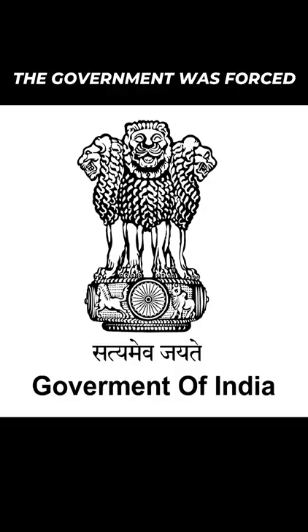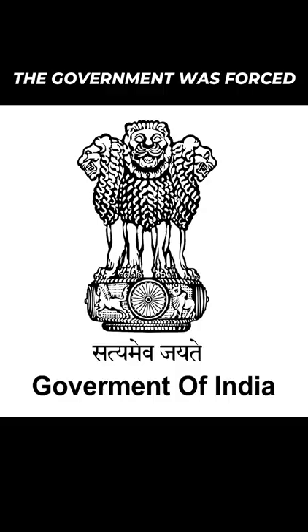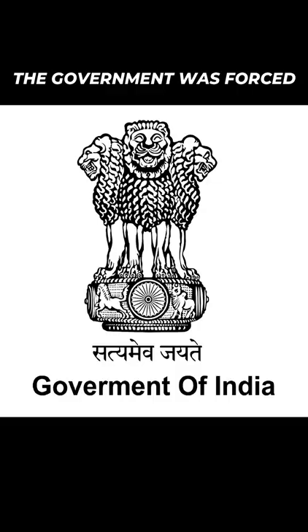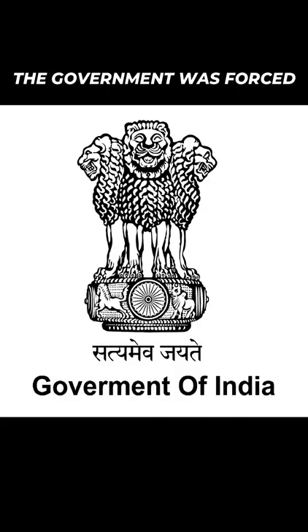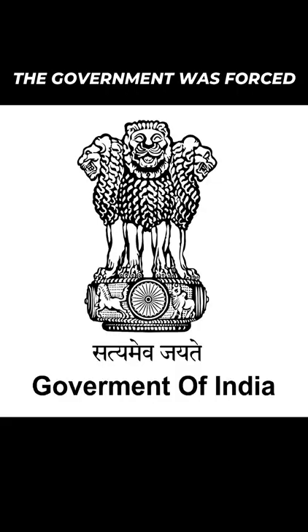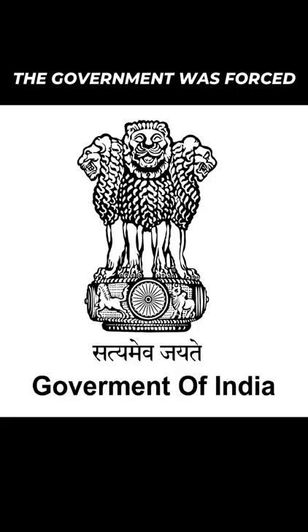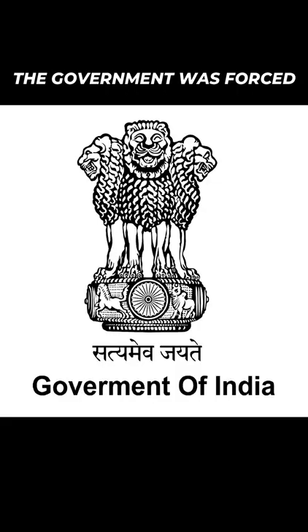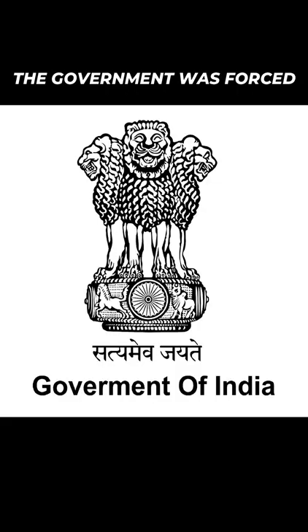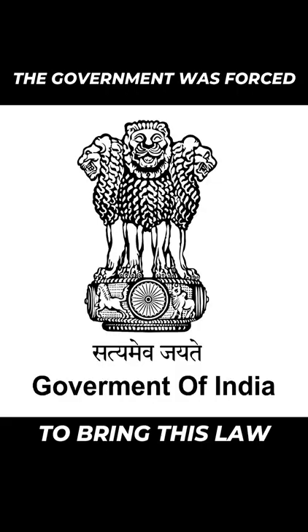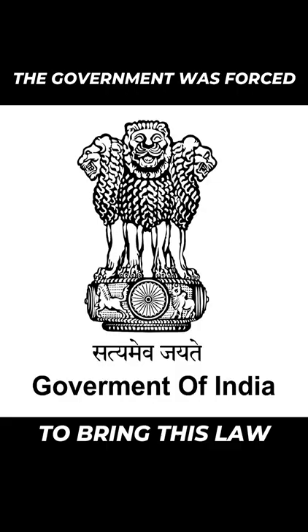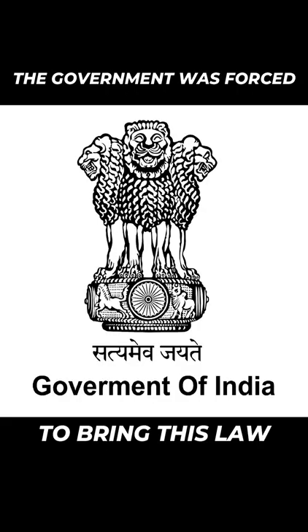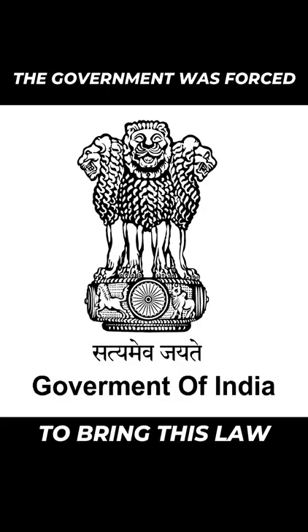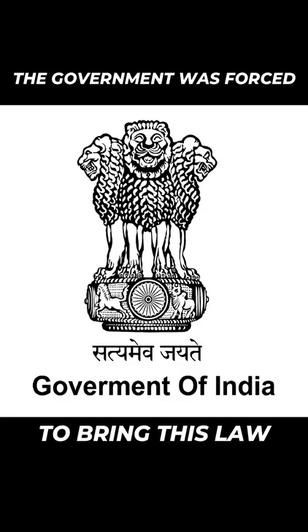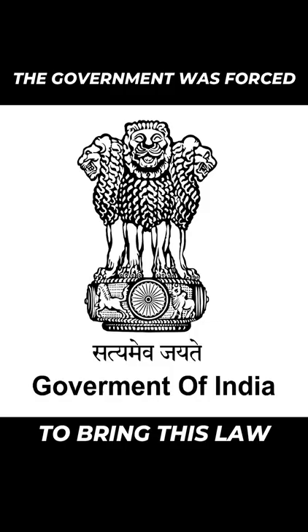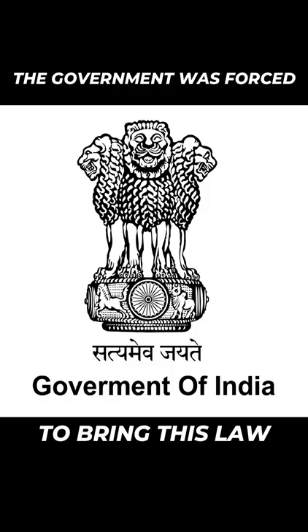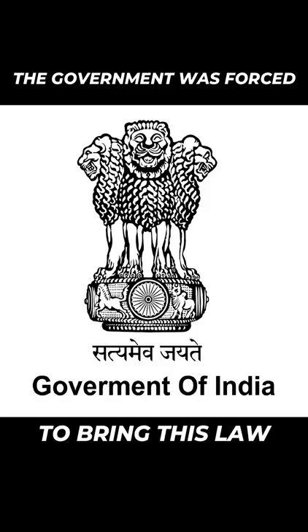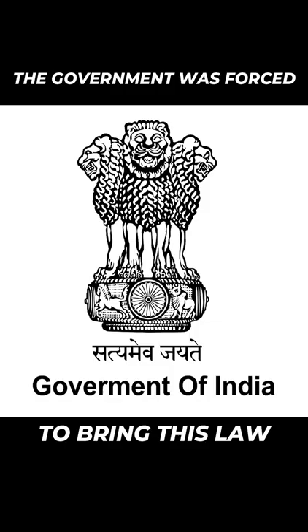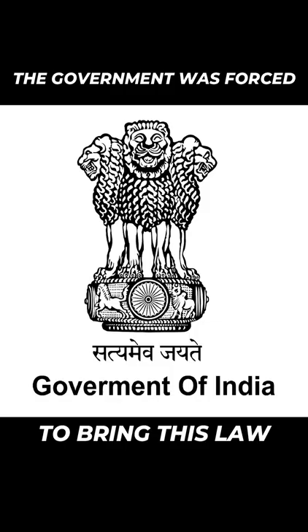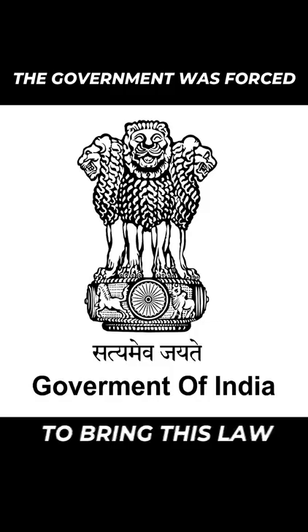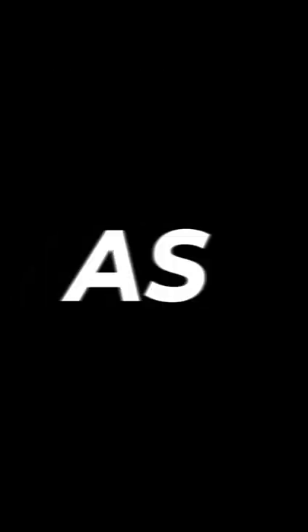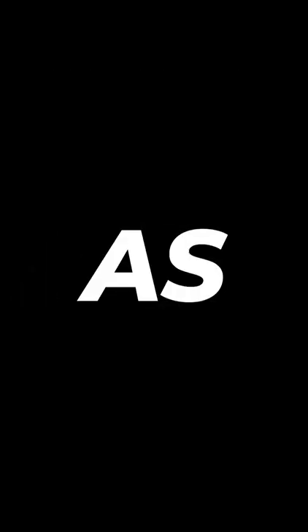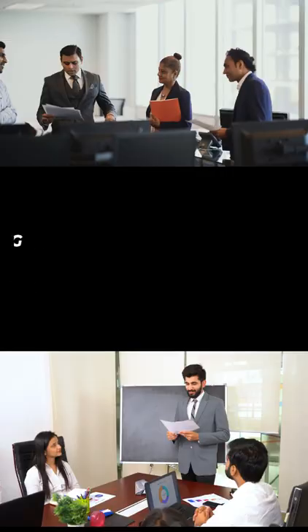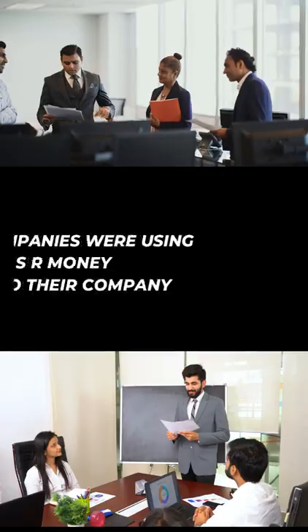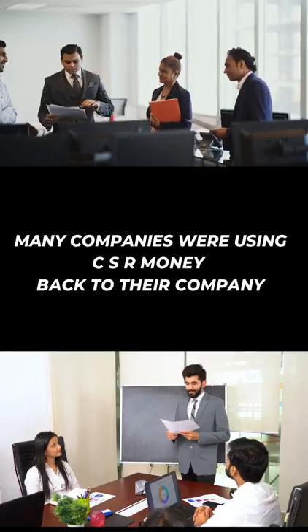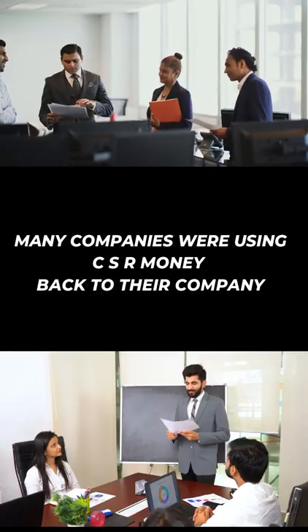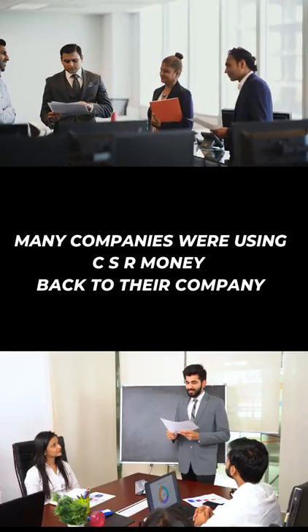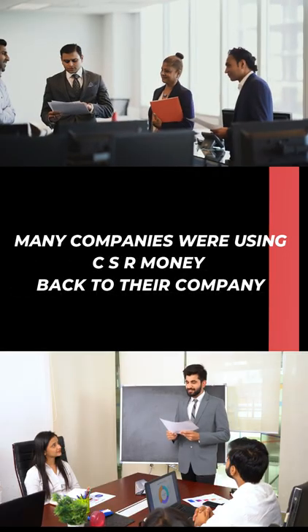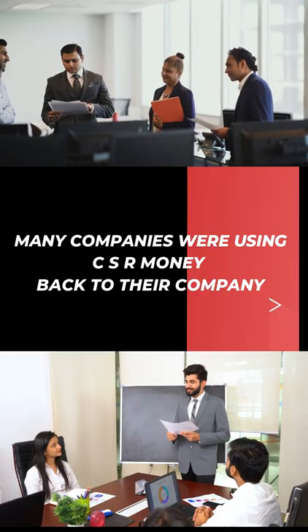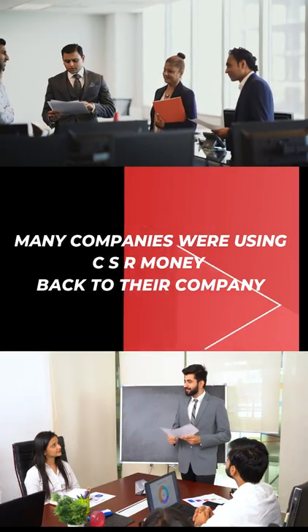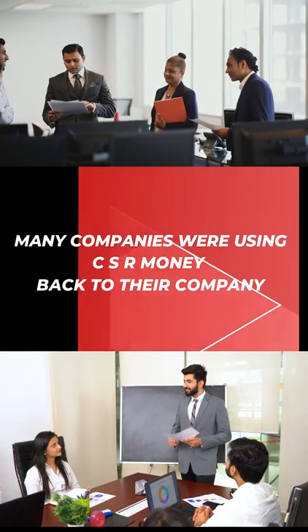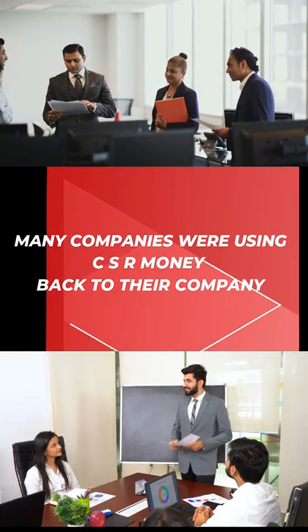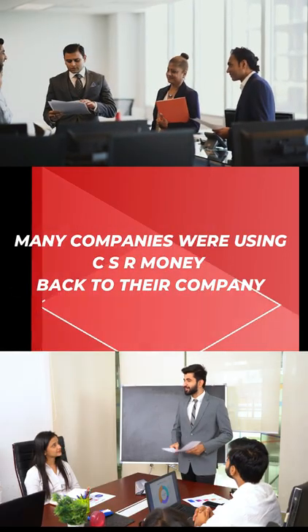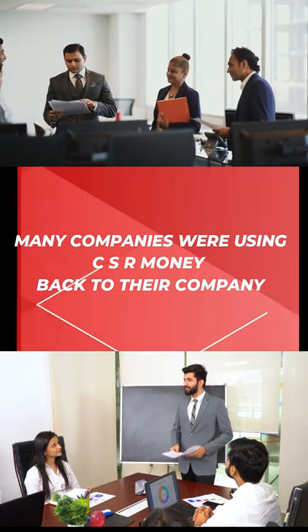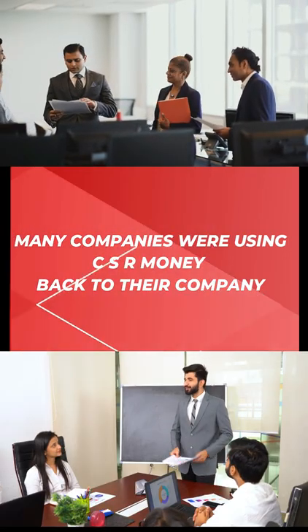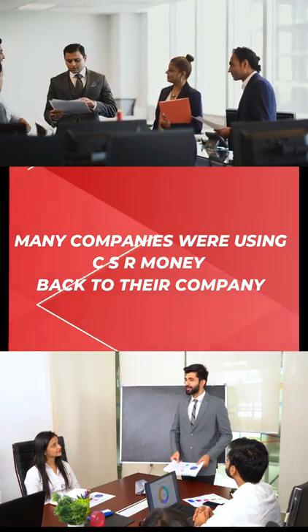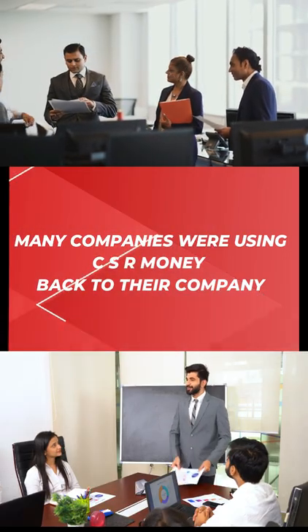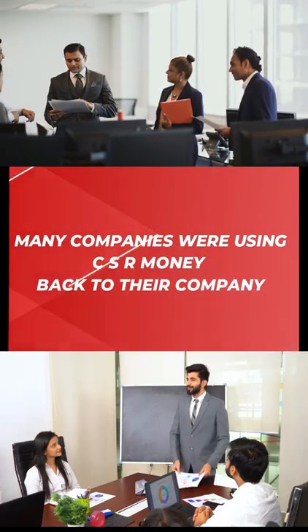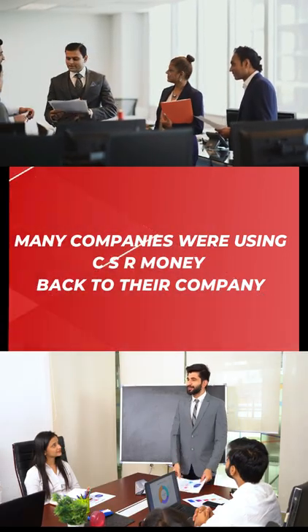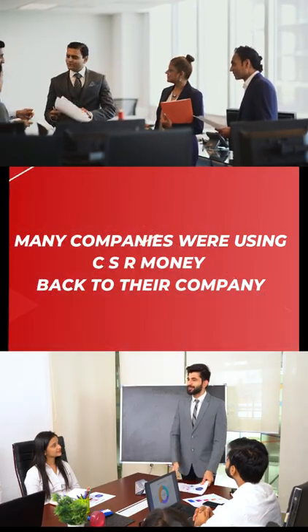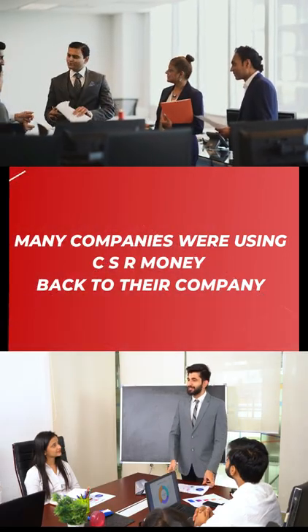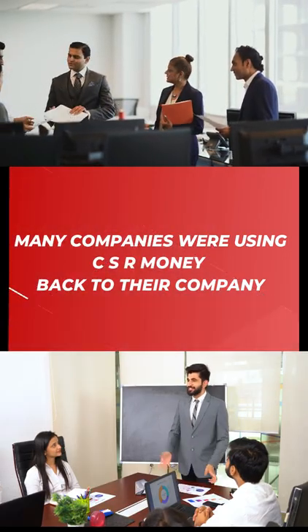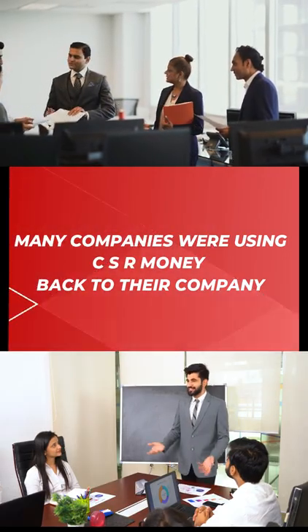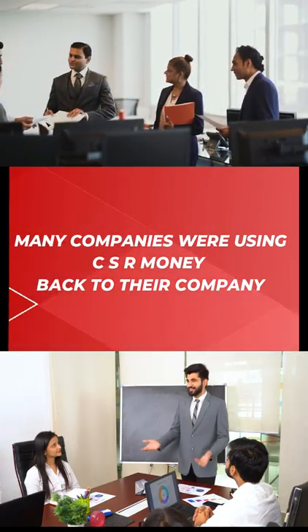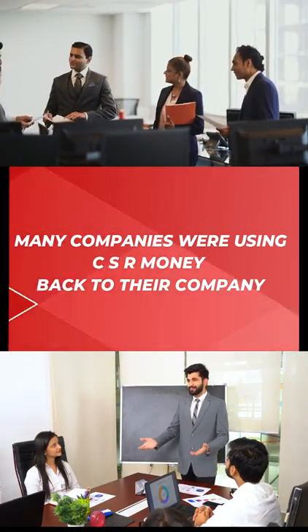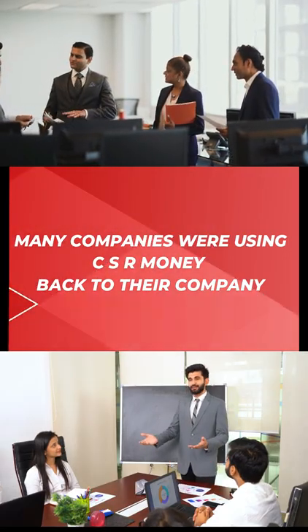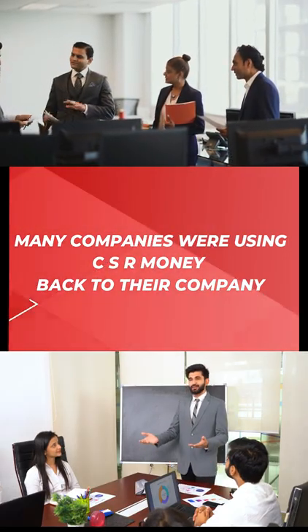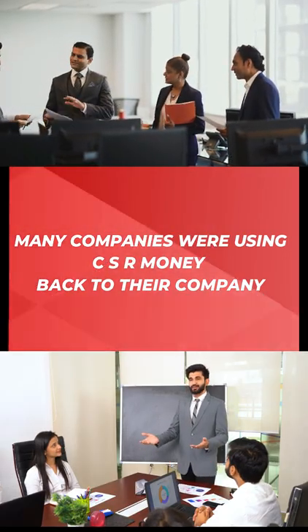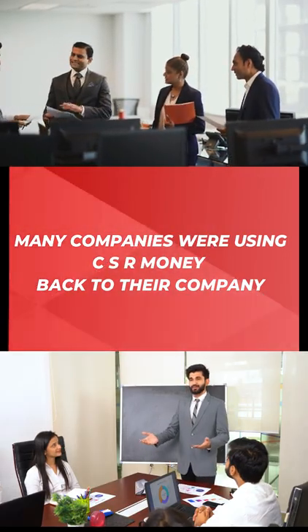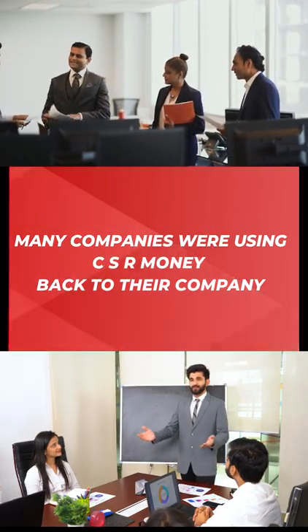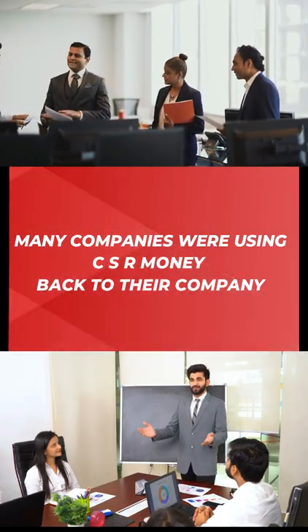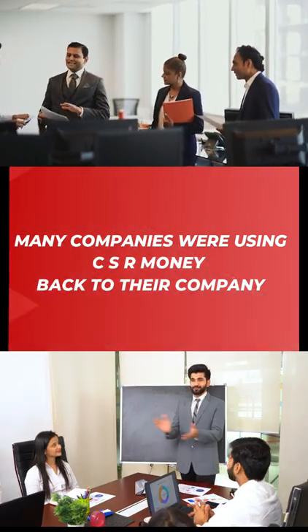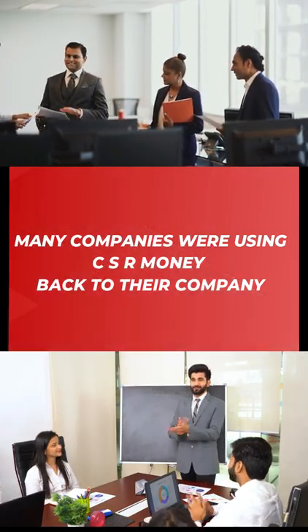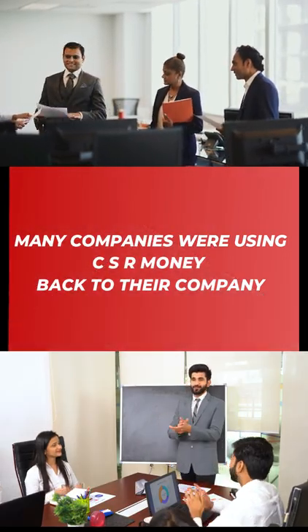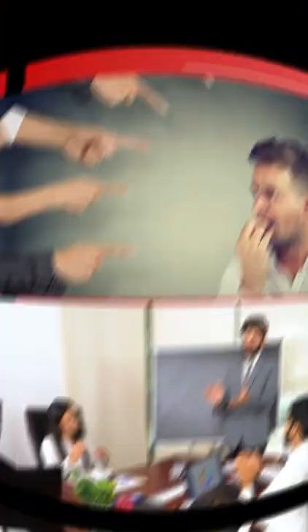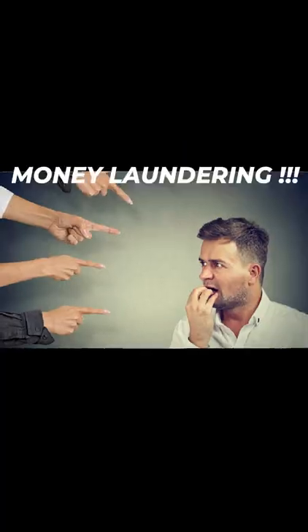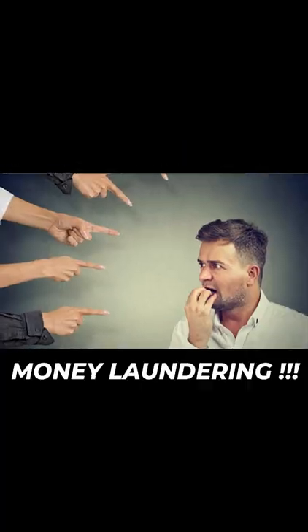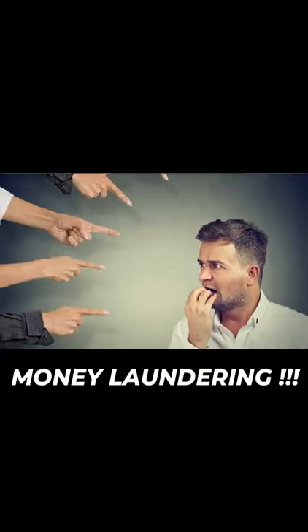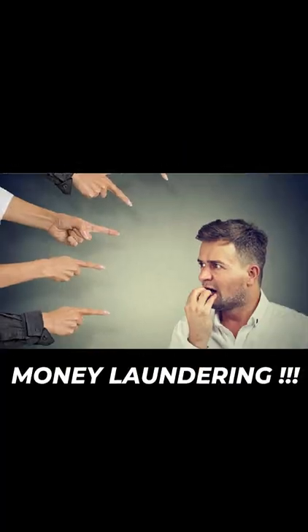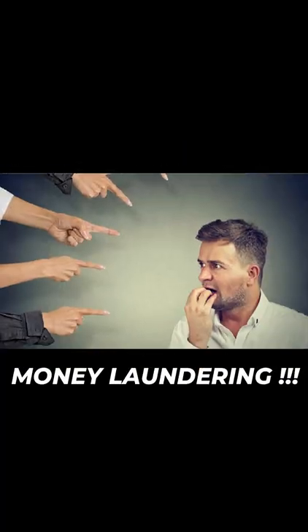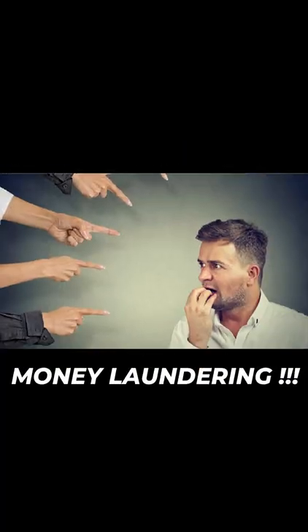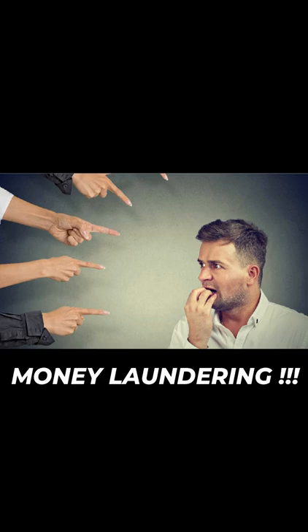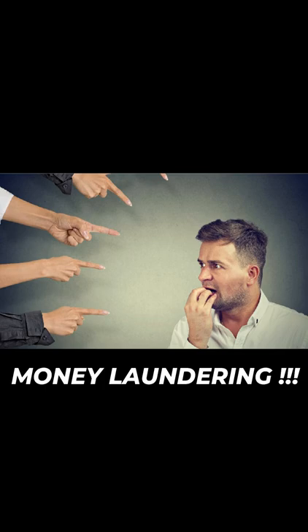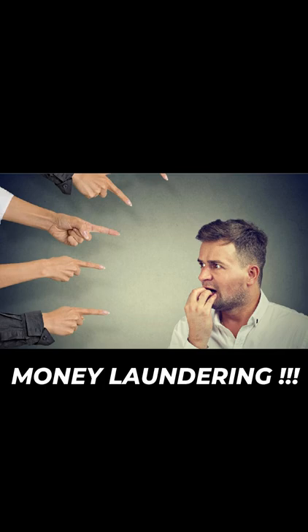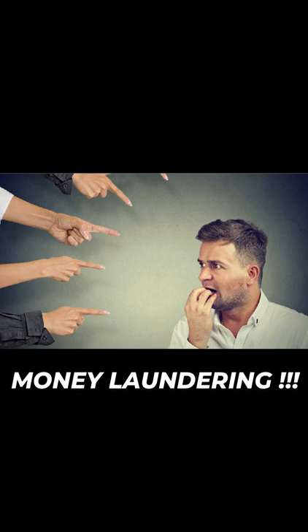The government was forced to bring this law as many companies were using CSR money back for the company or for money laundering.